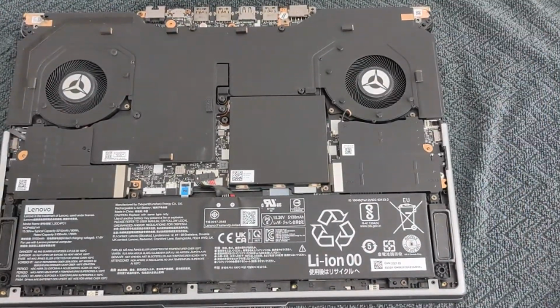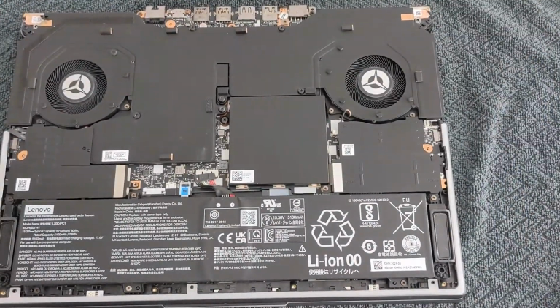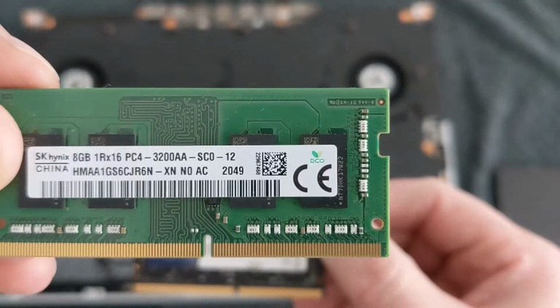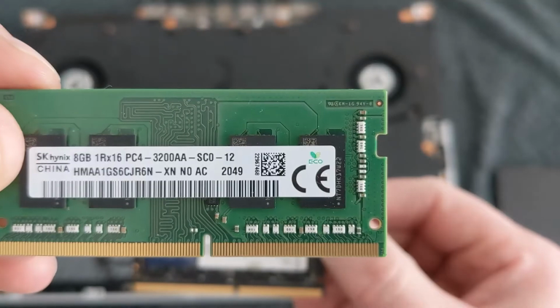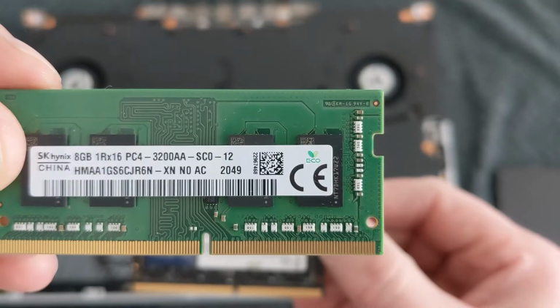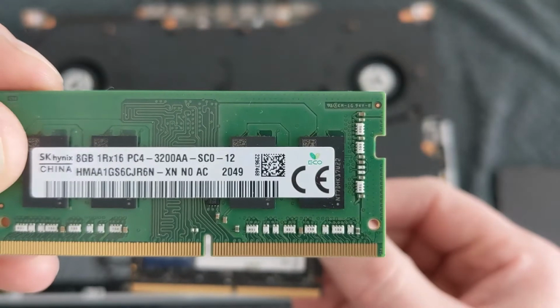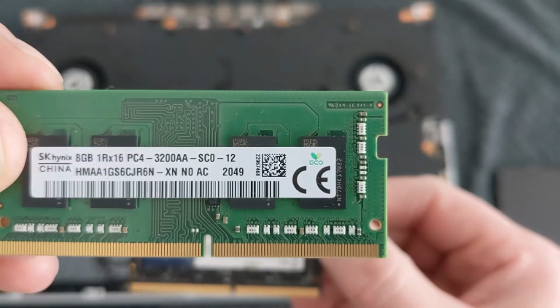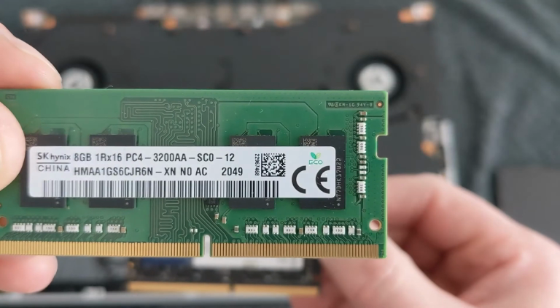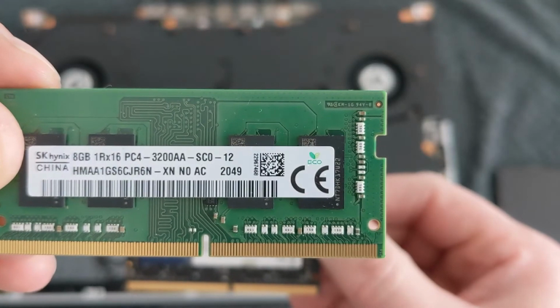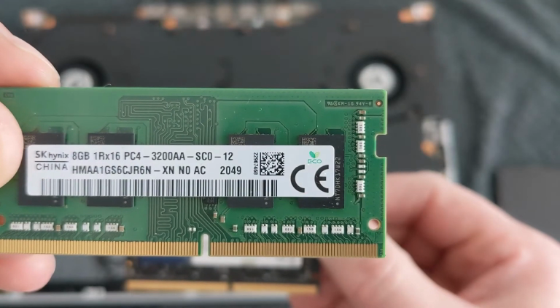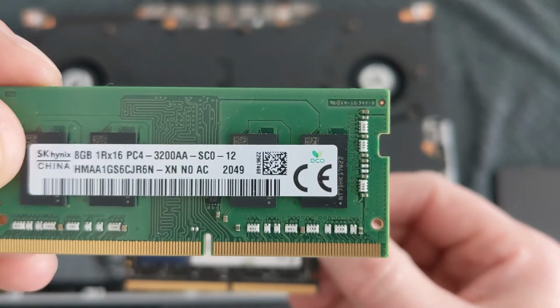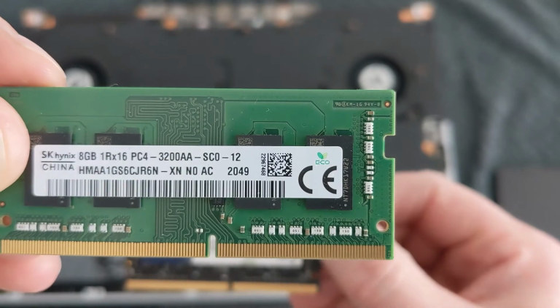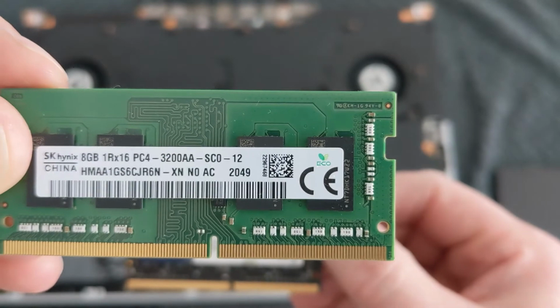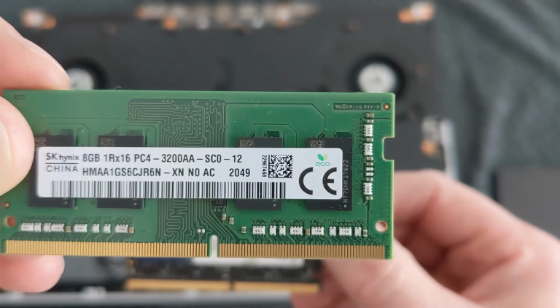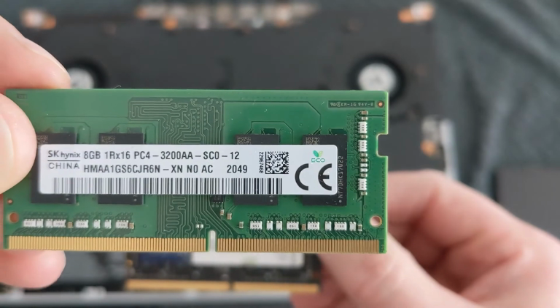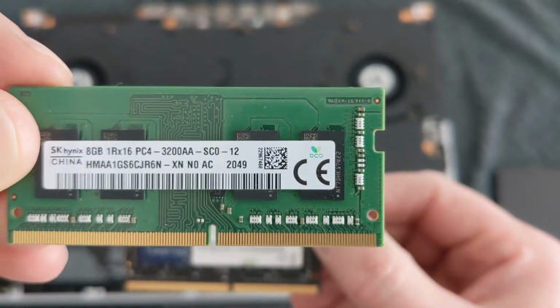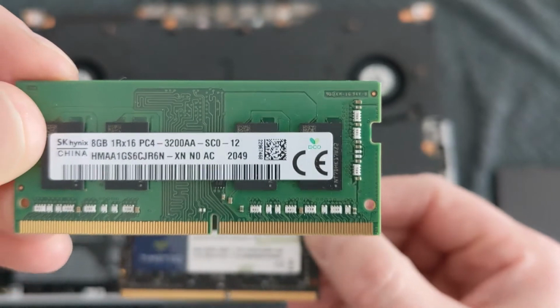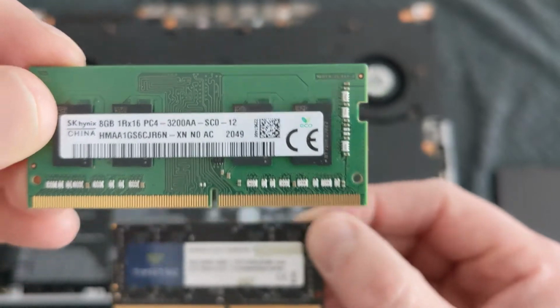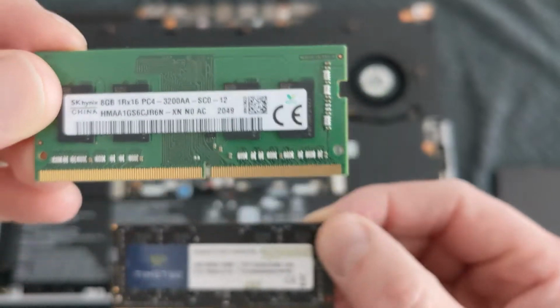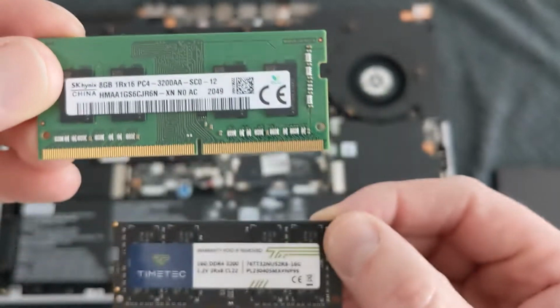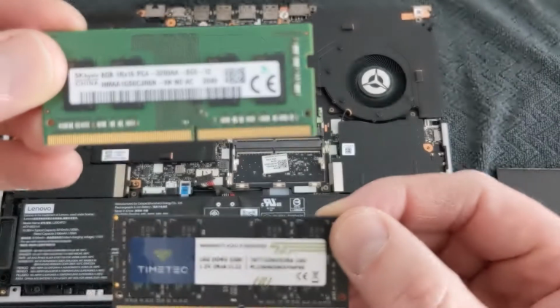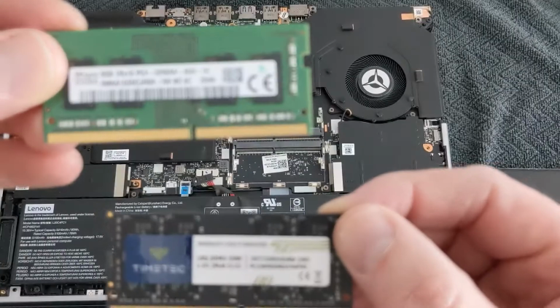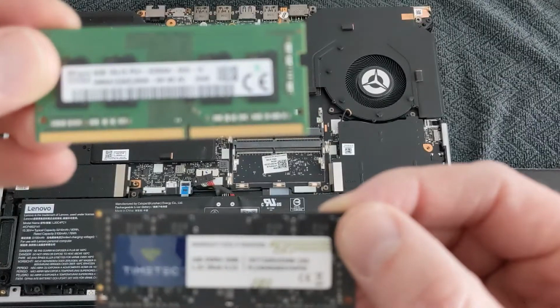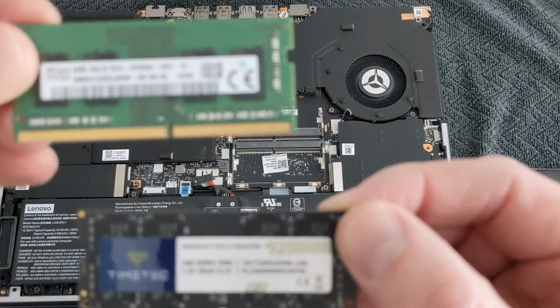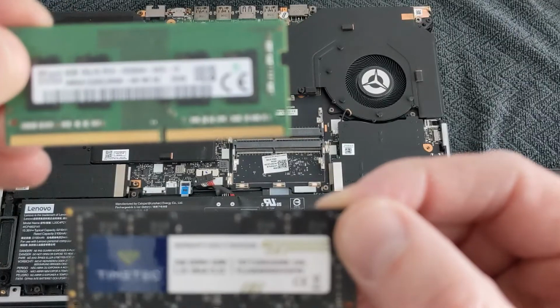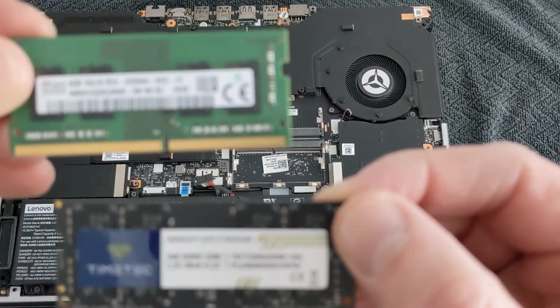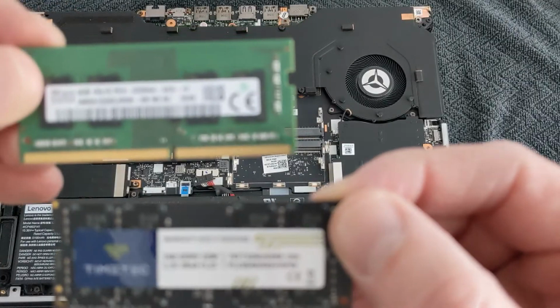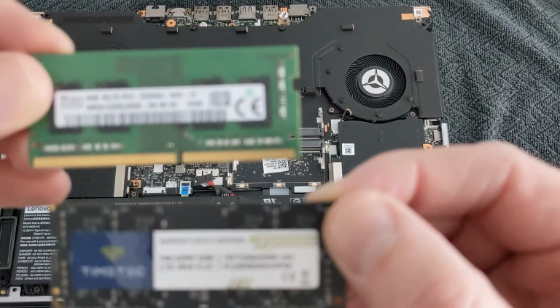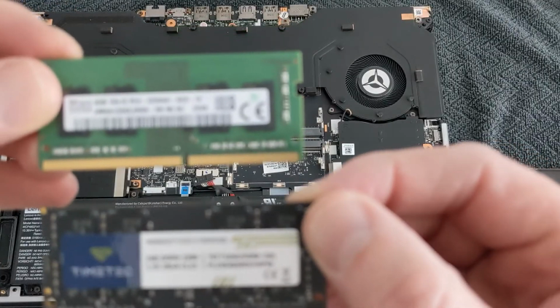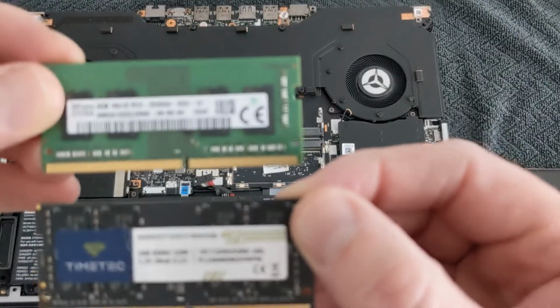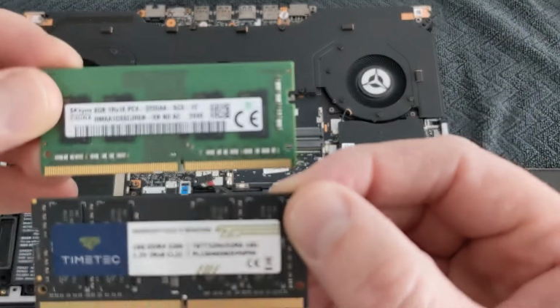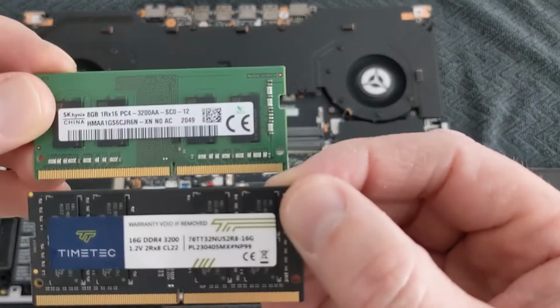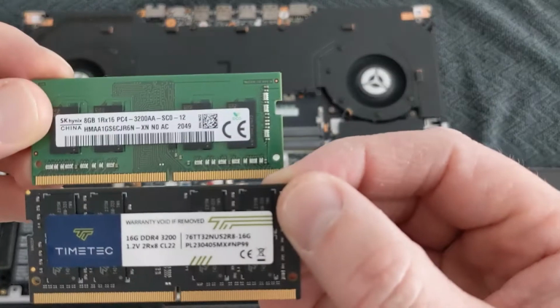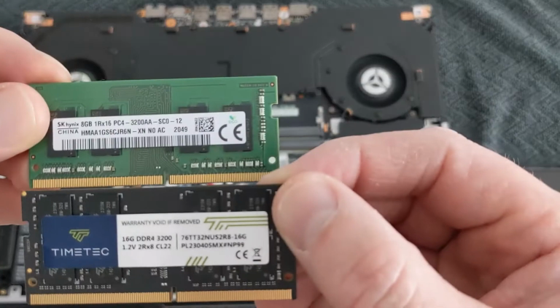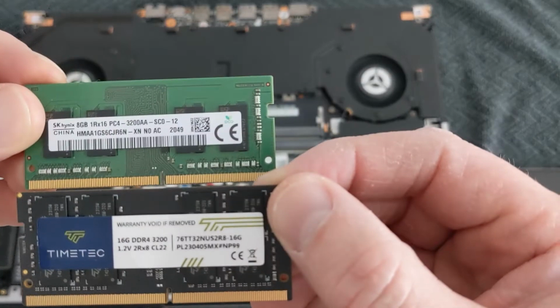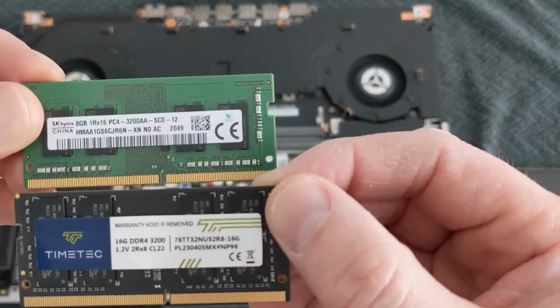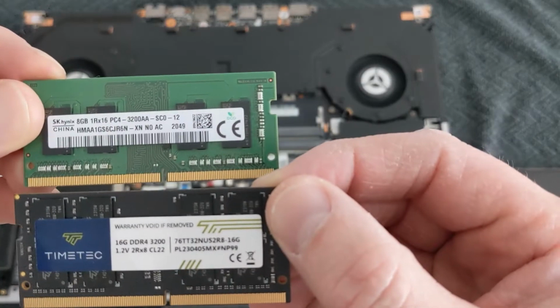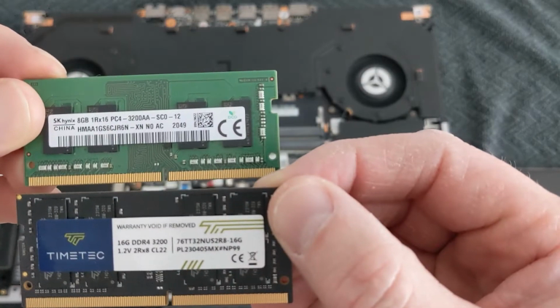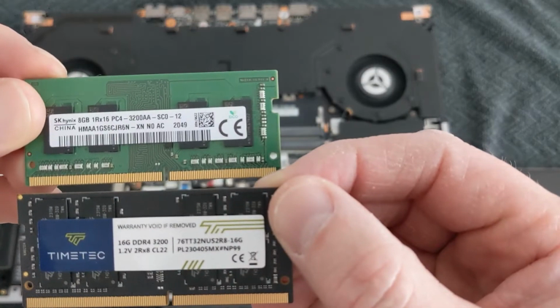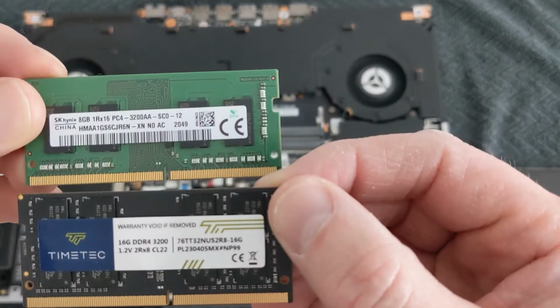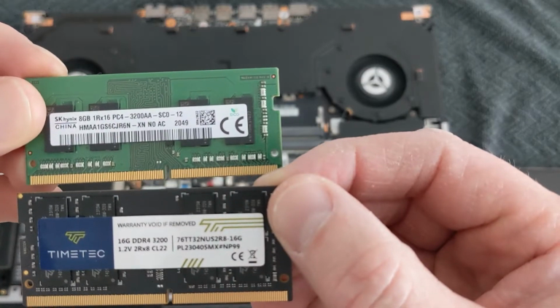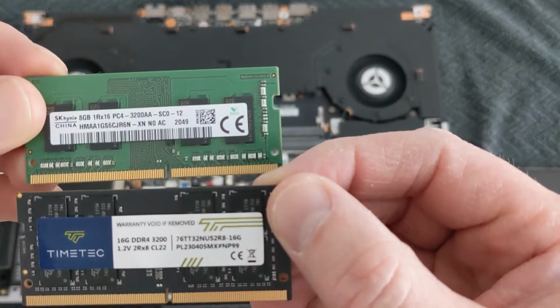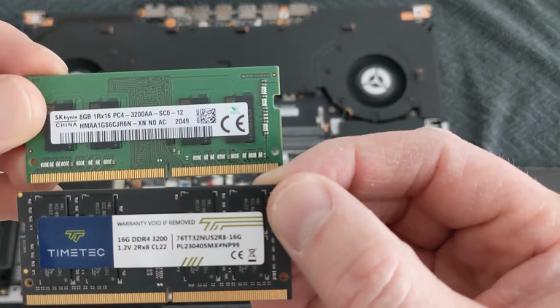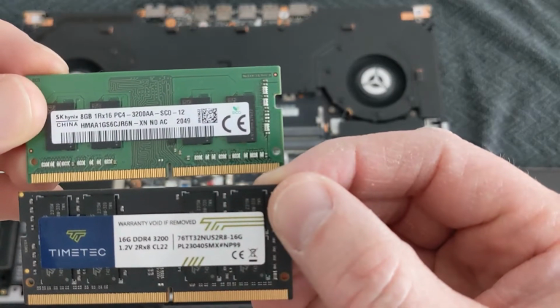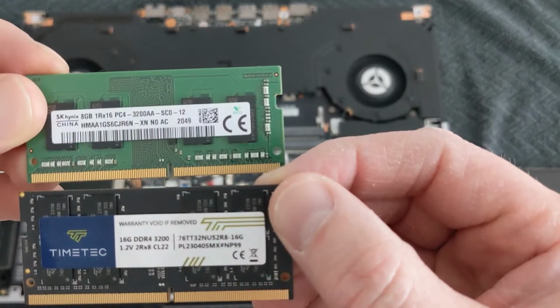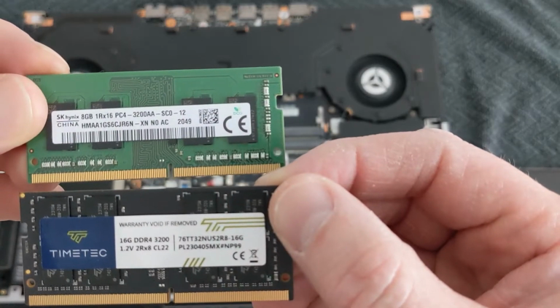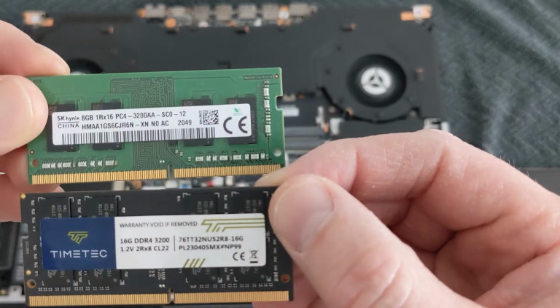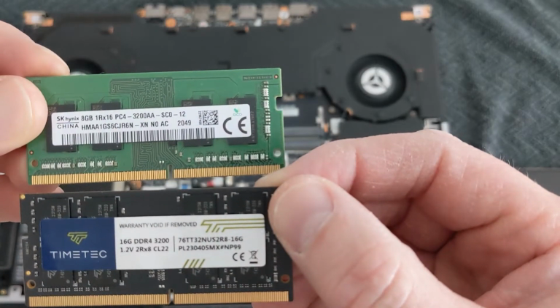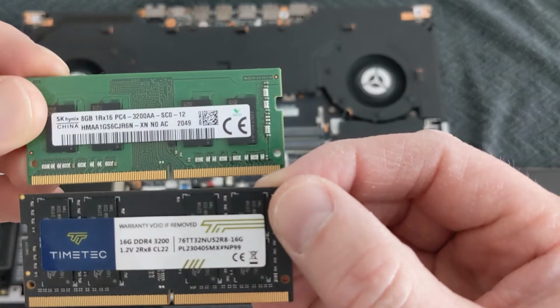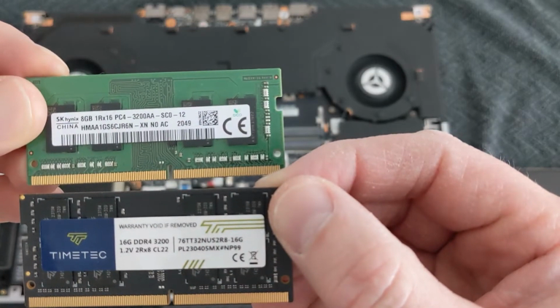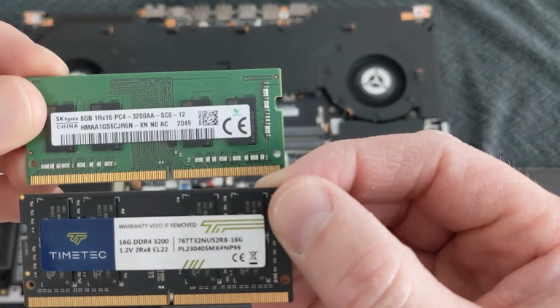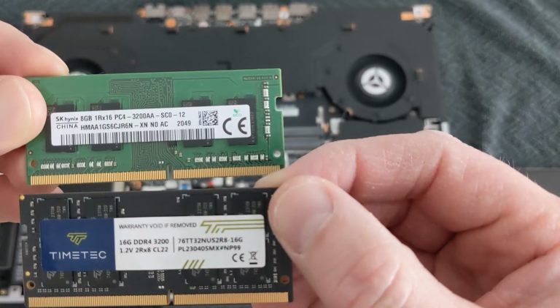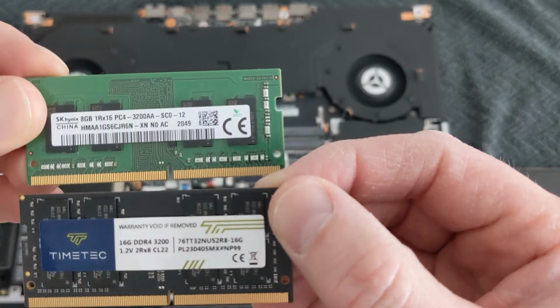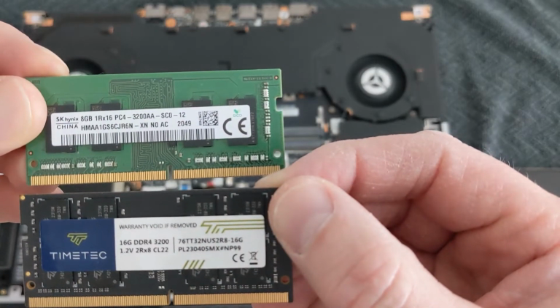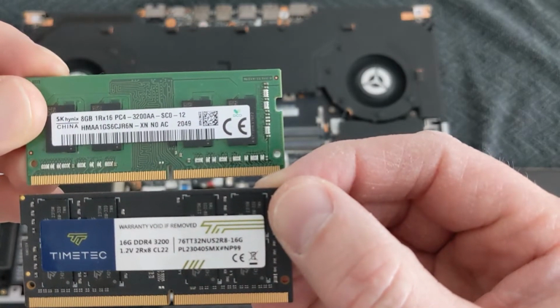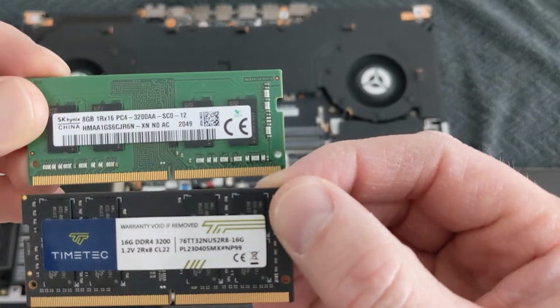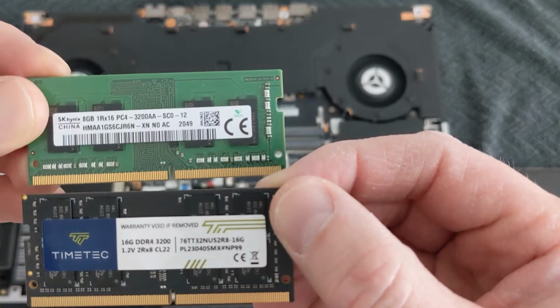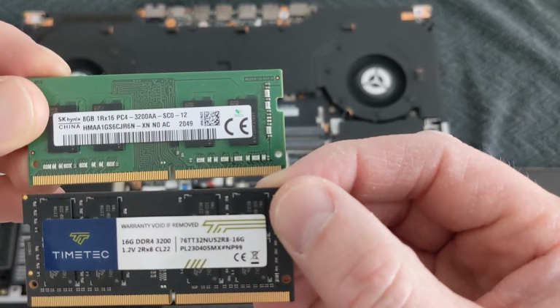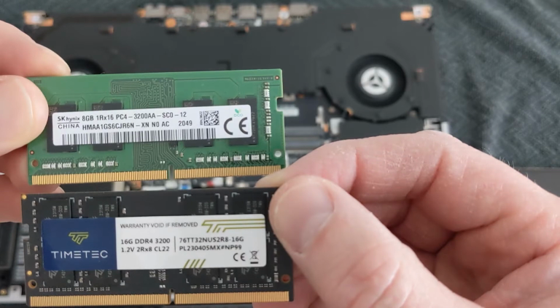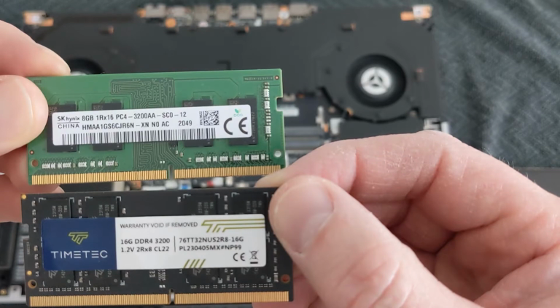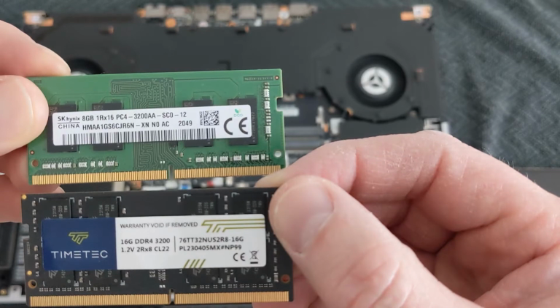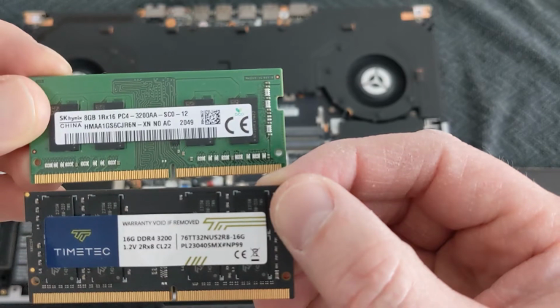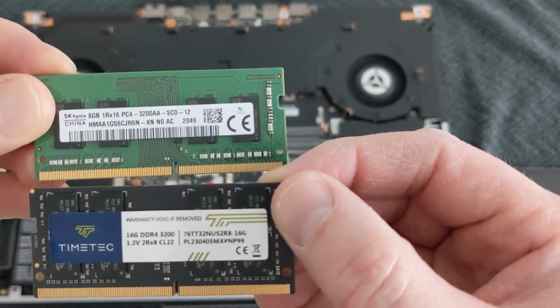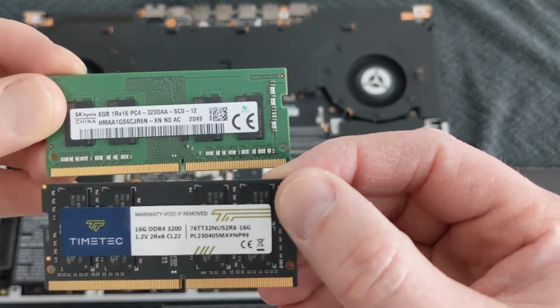The stock RAM, which will be replaced with this dual rank RAM.